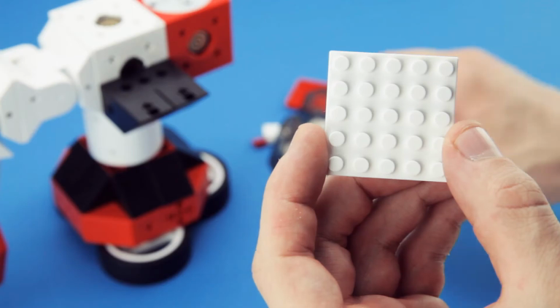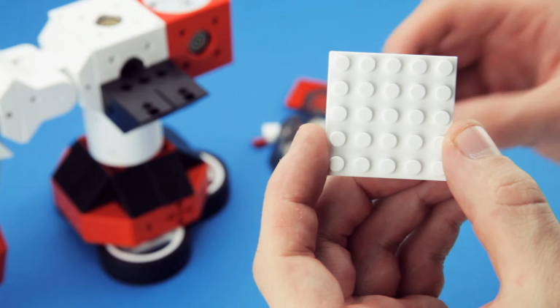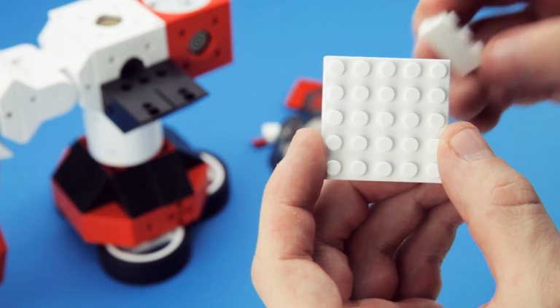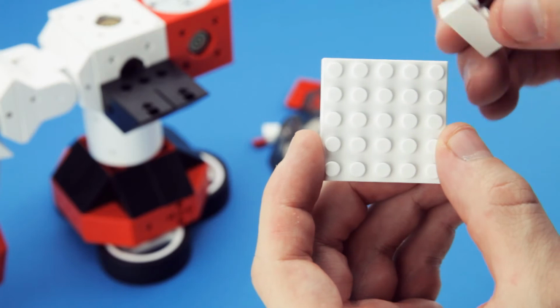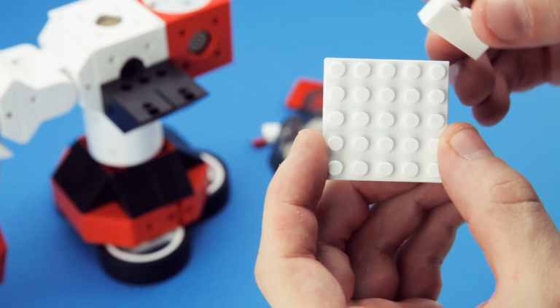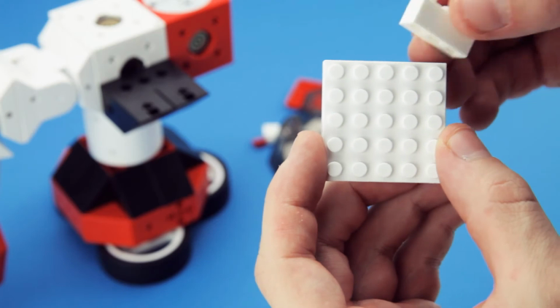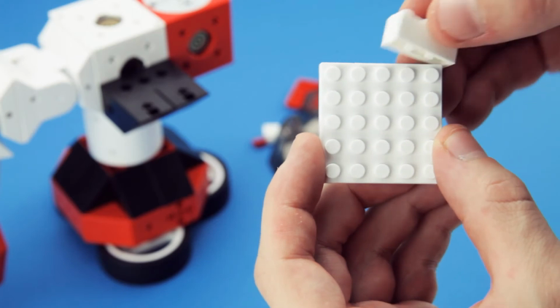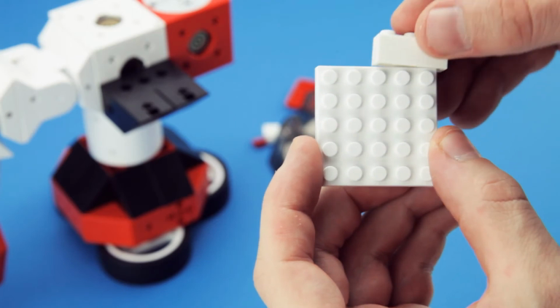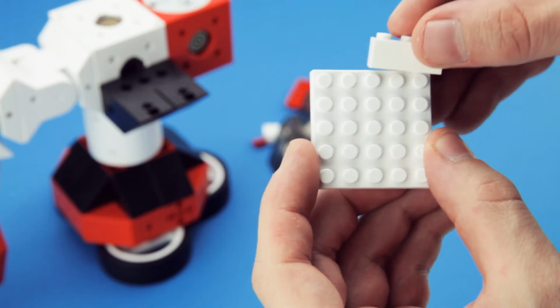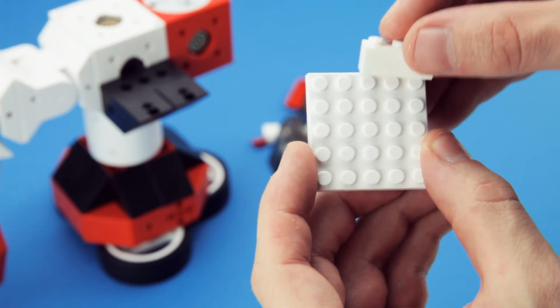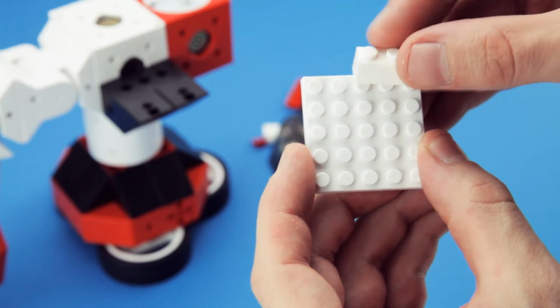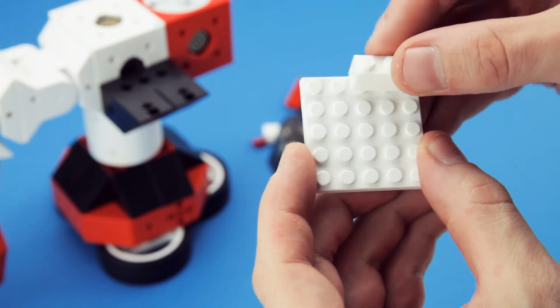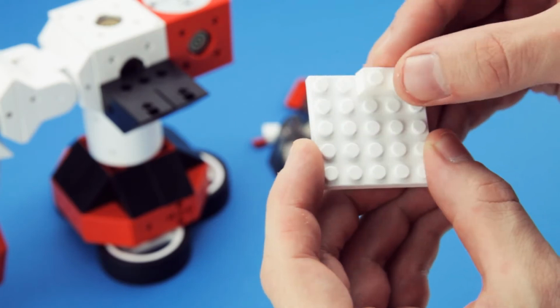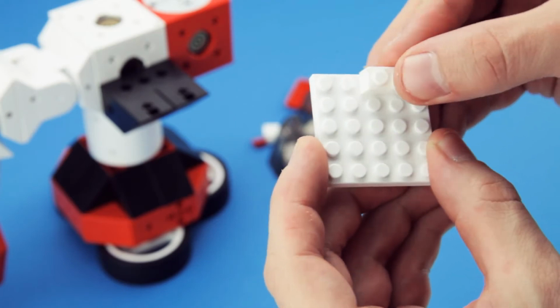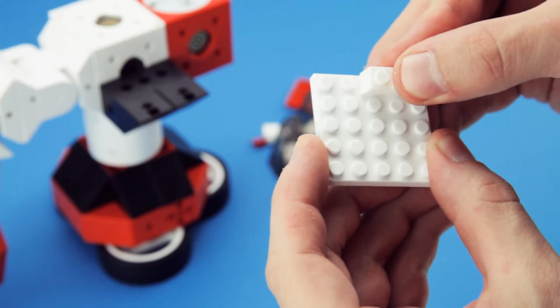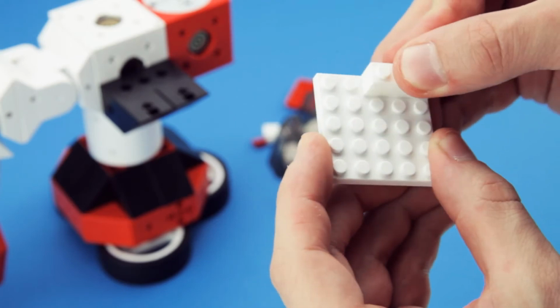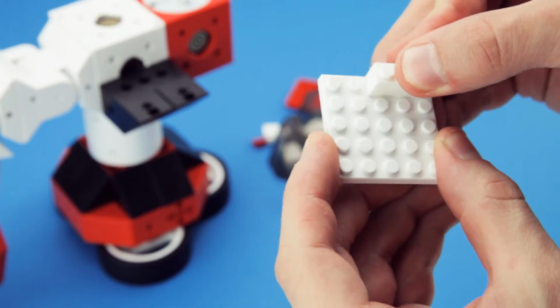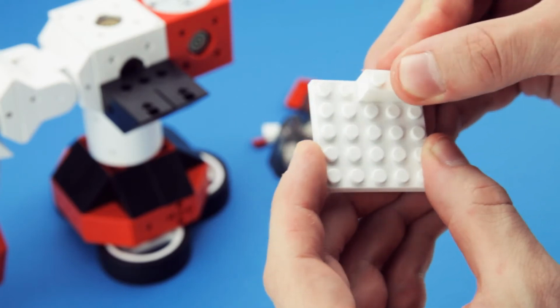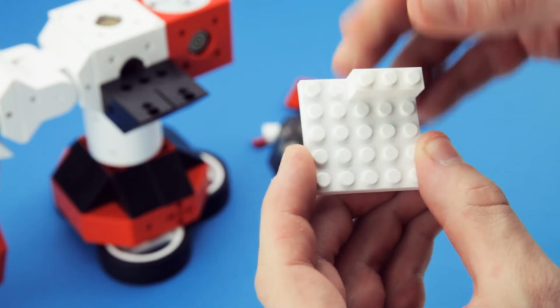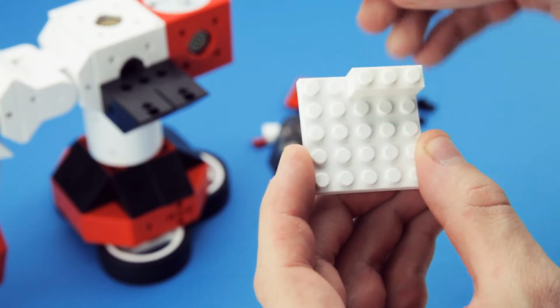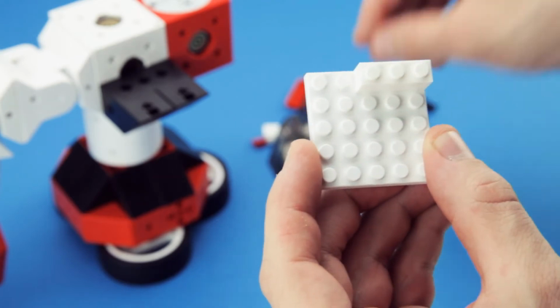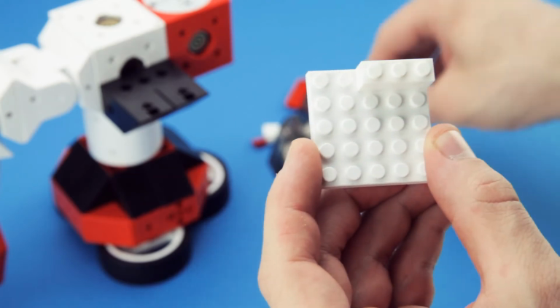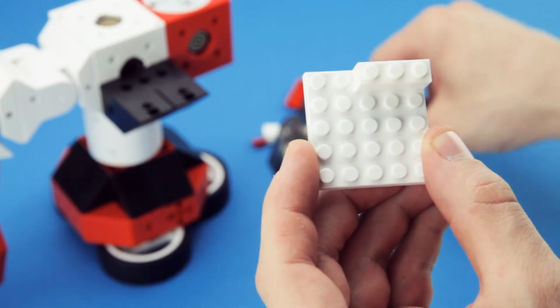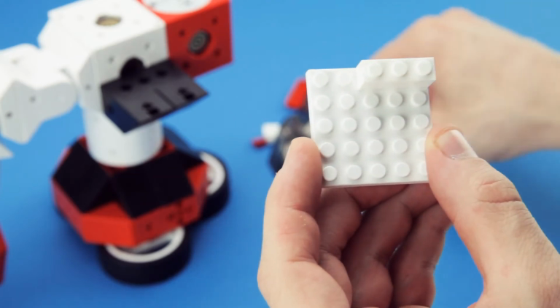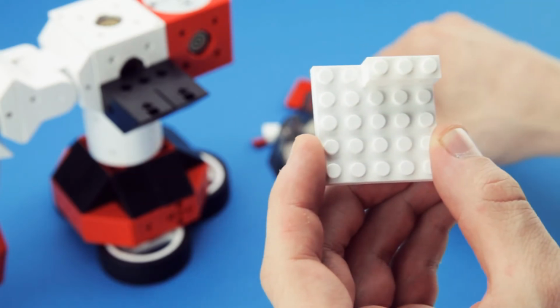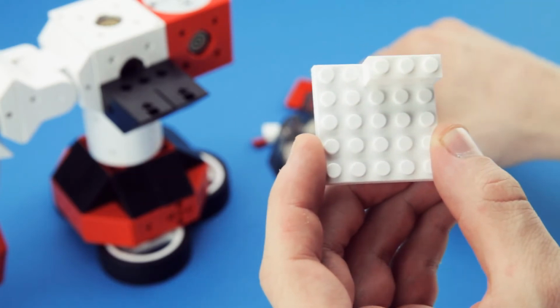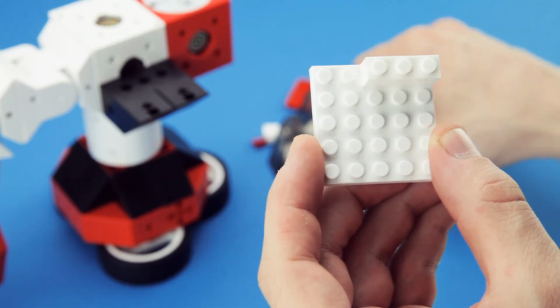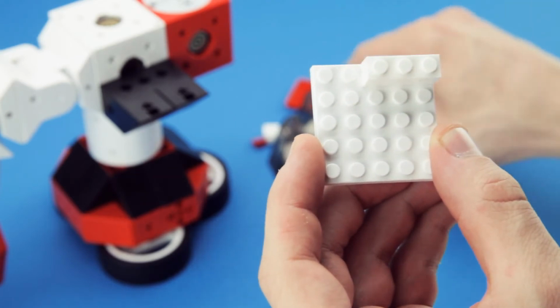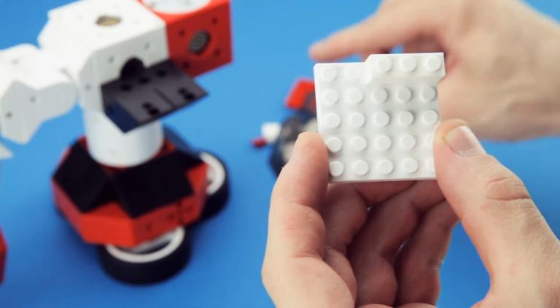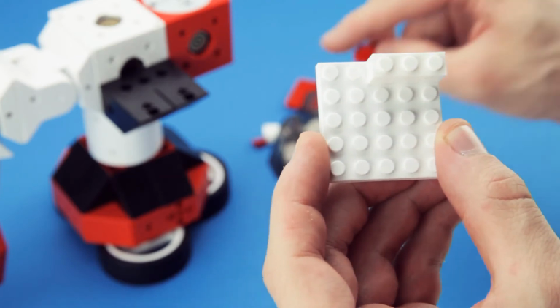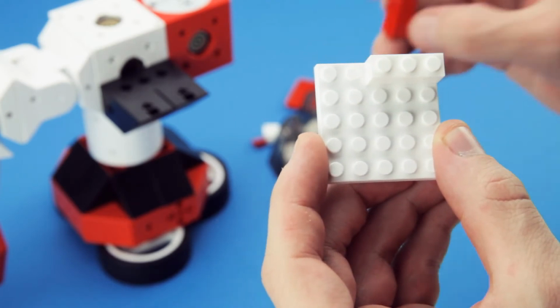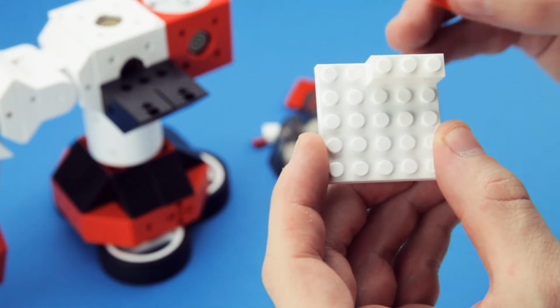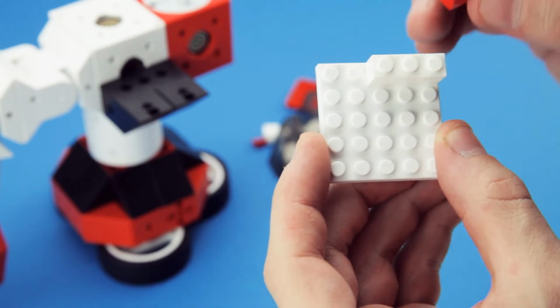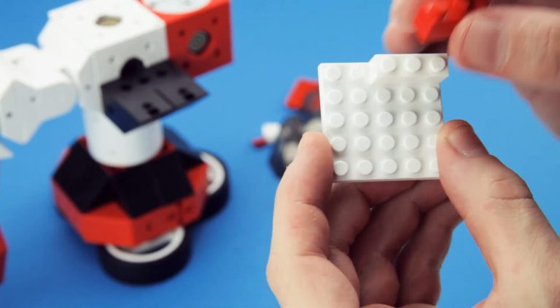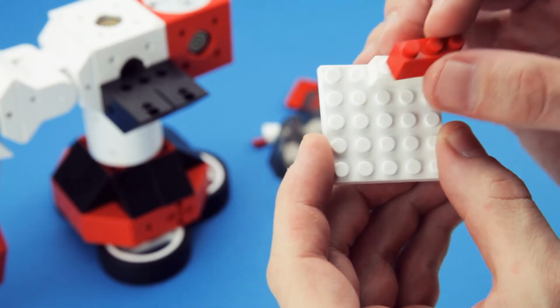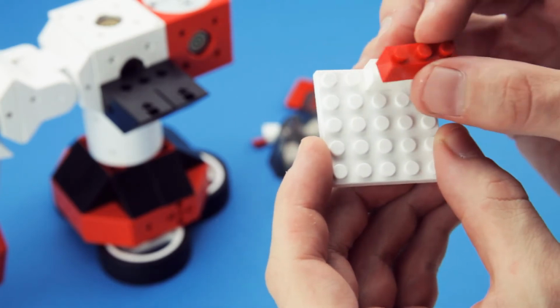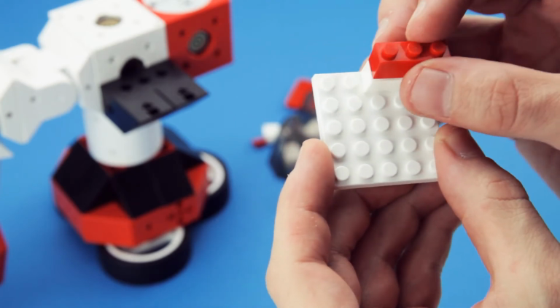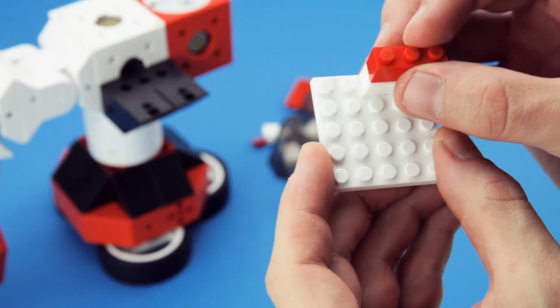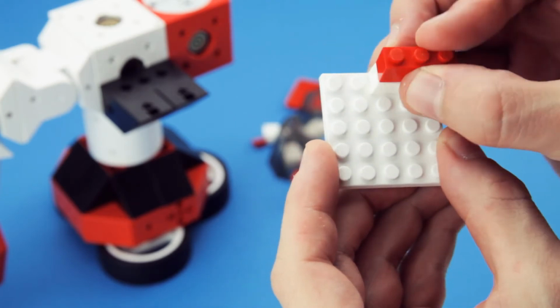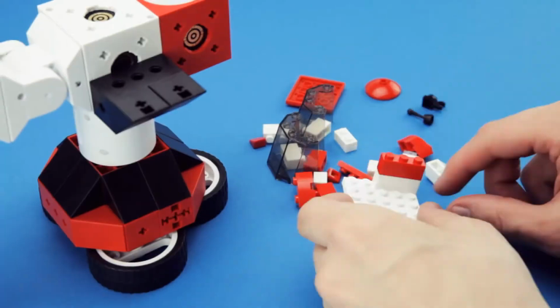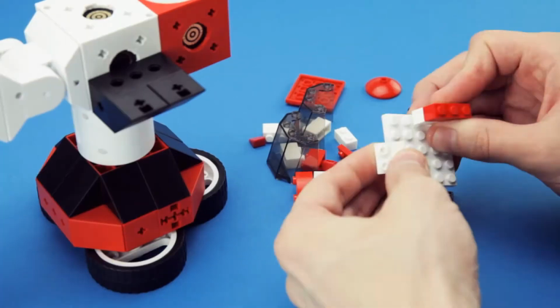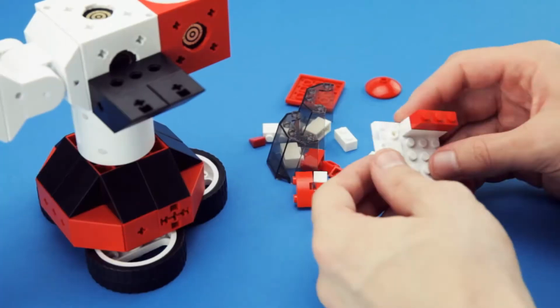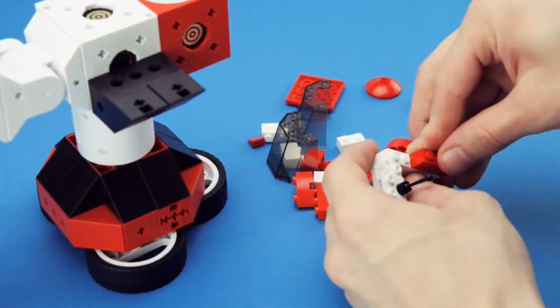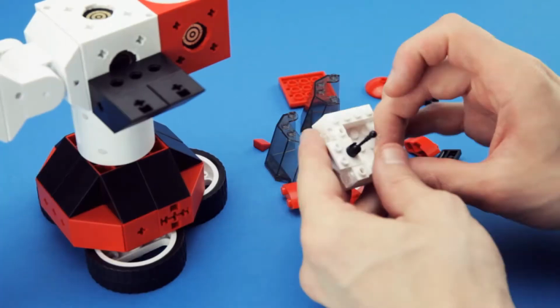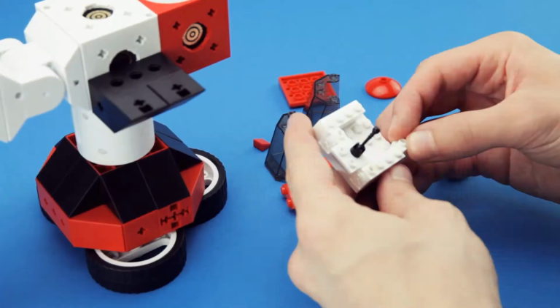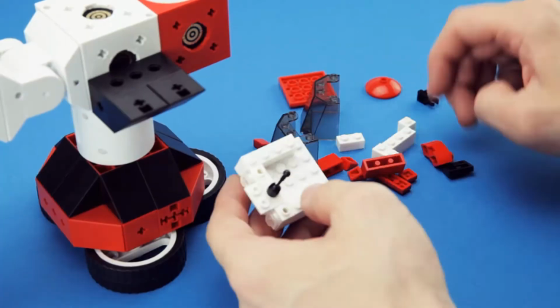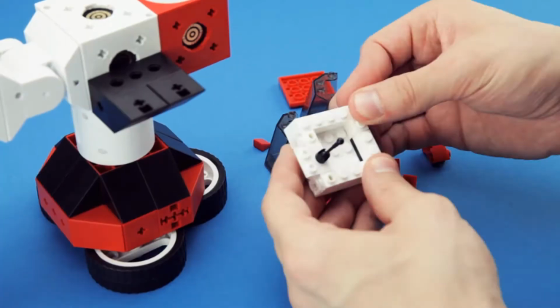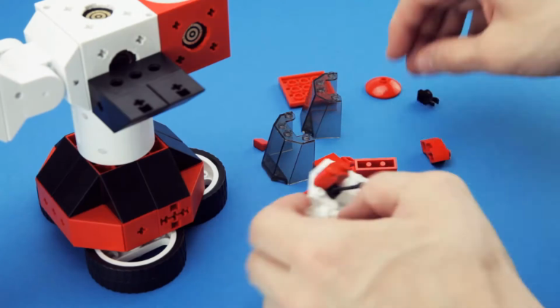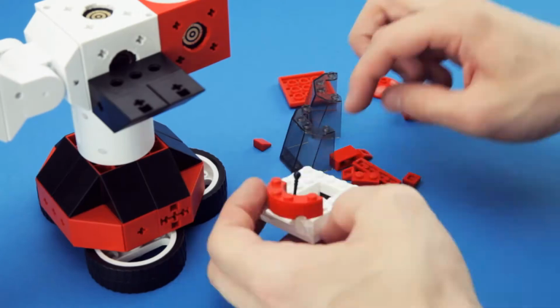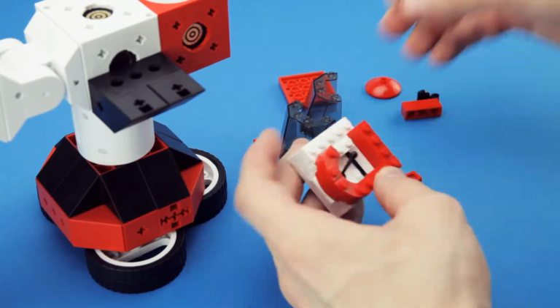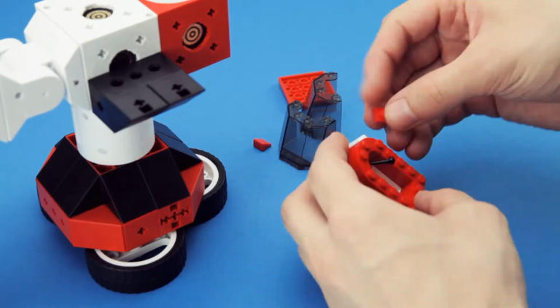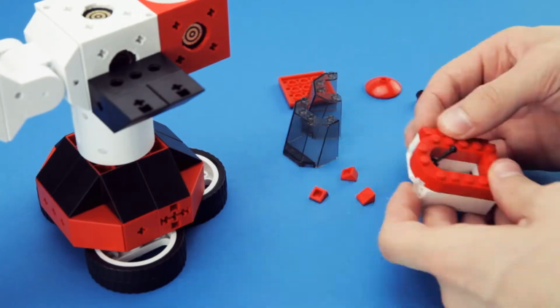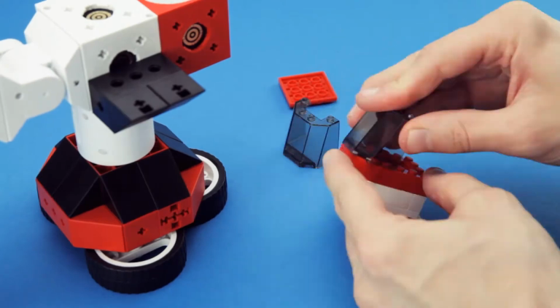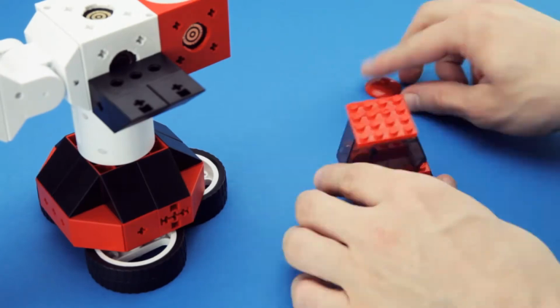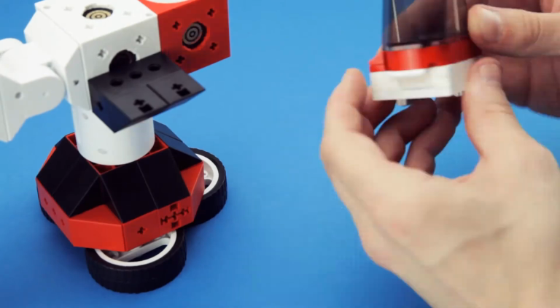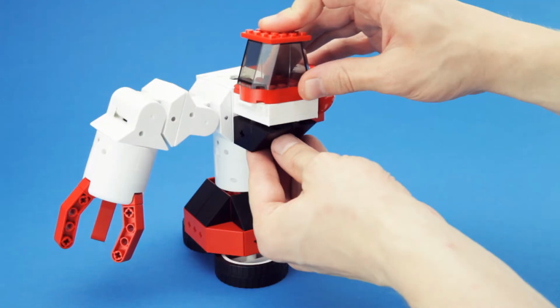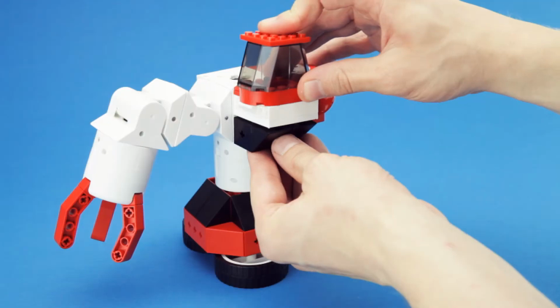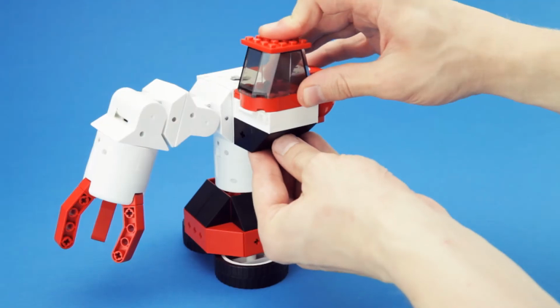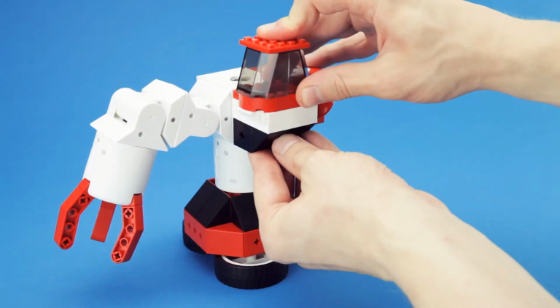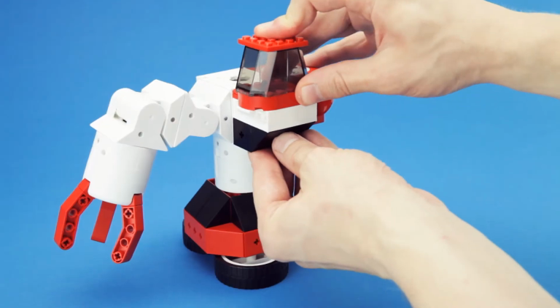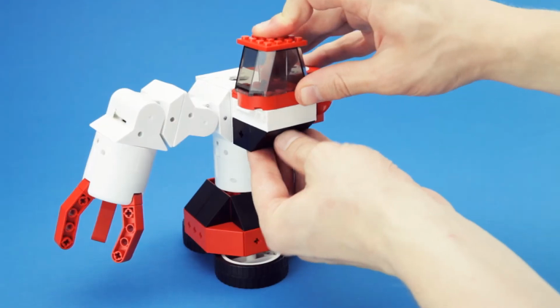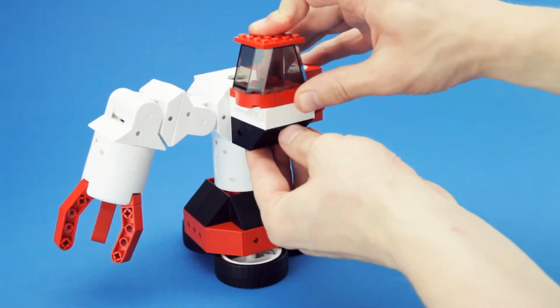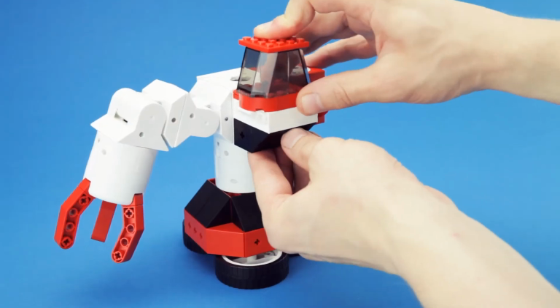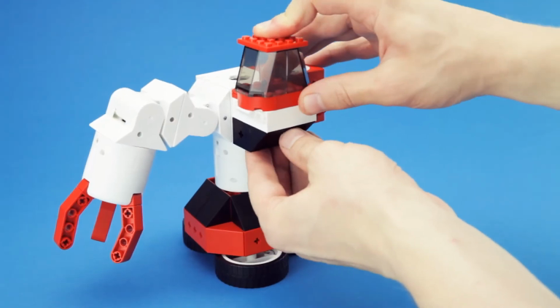We also developed an adapter which allows you to connect TinkerBots to your existing Lego bricks, adding a whole new dimension to your robots.